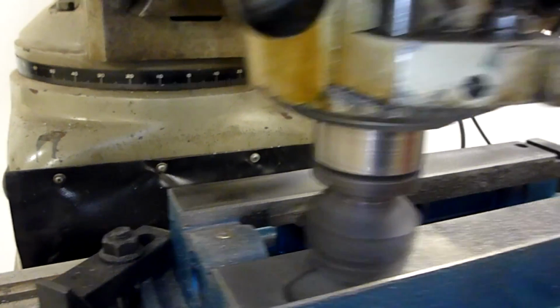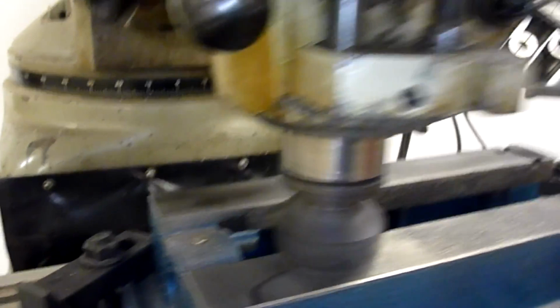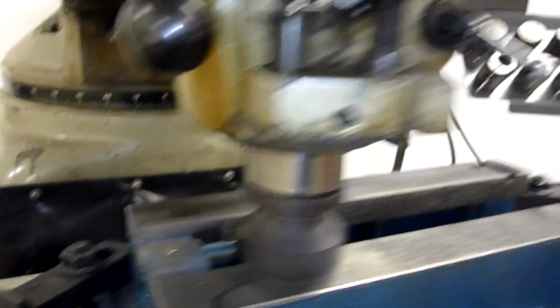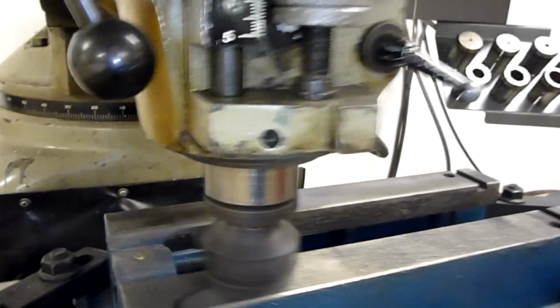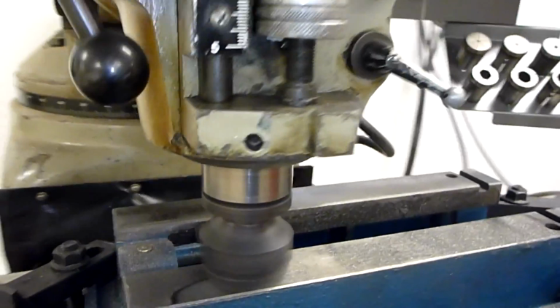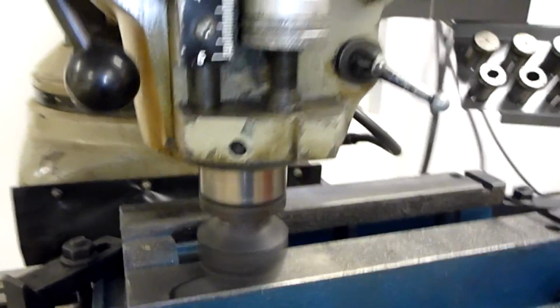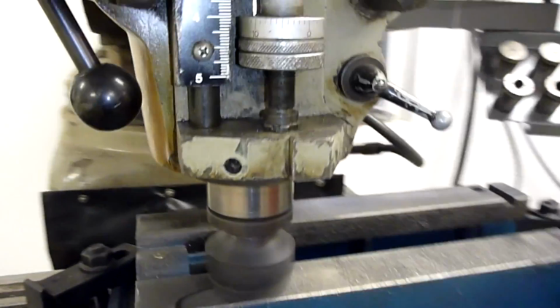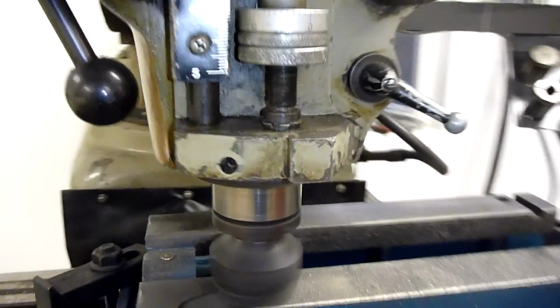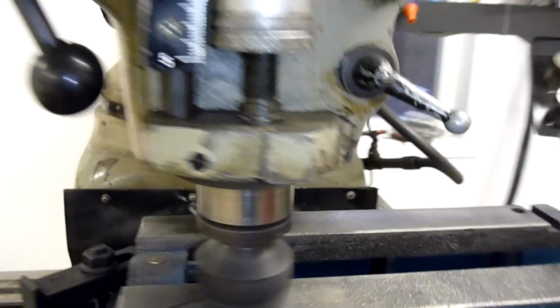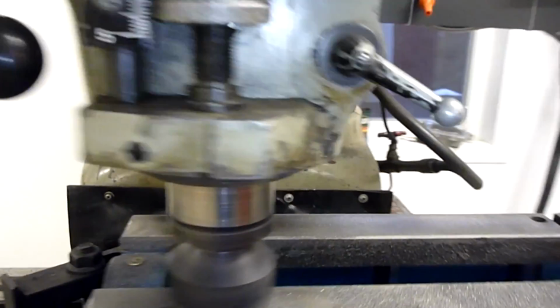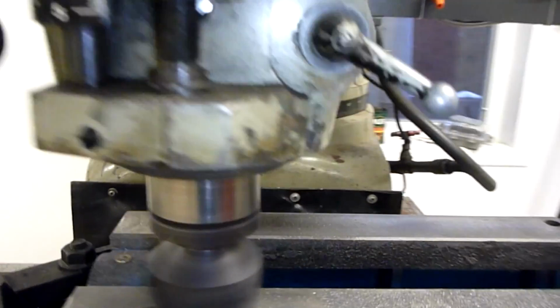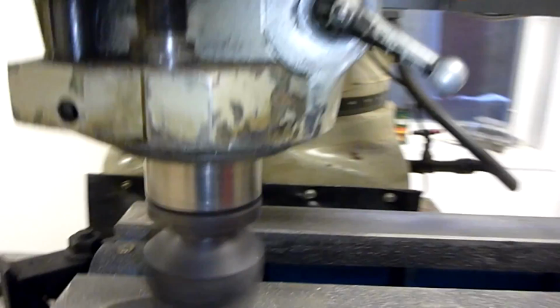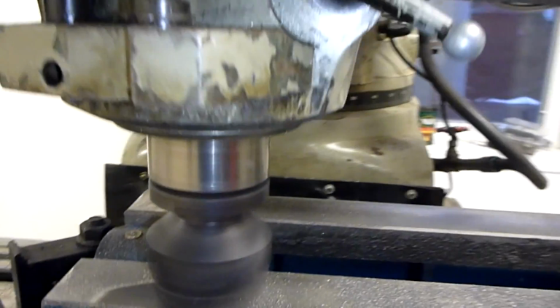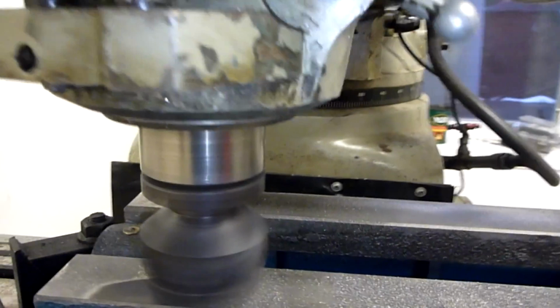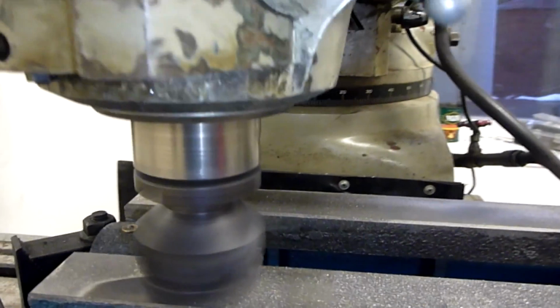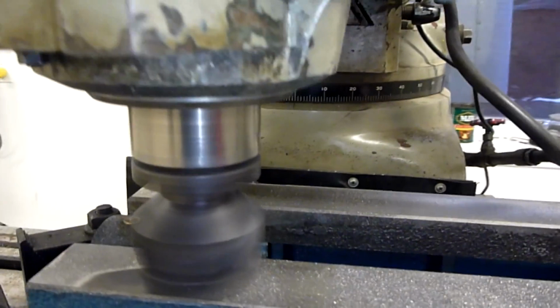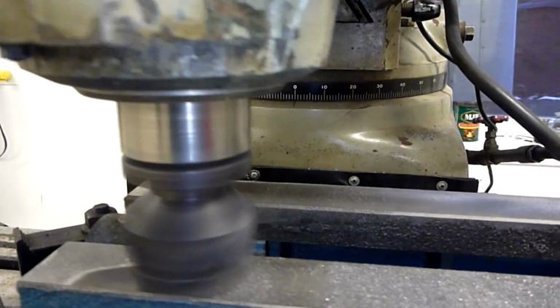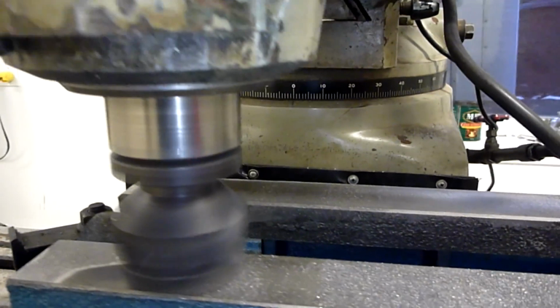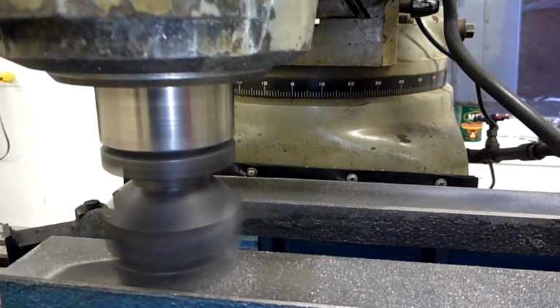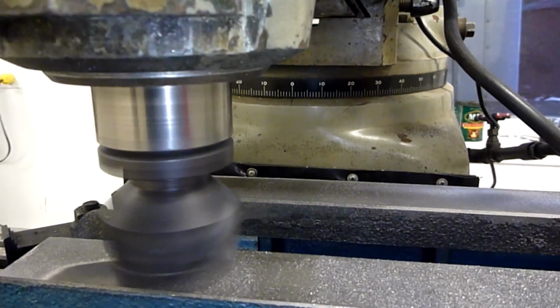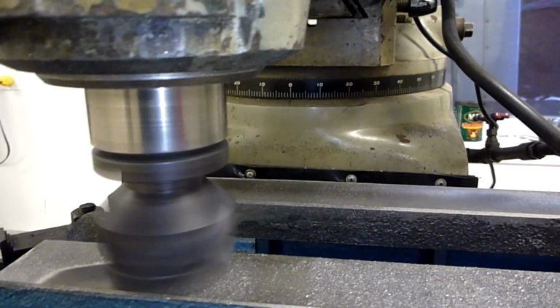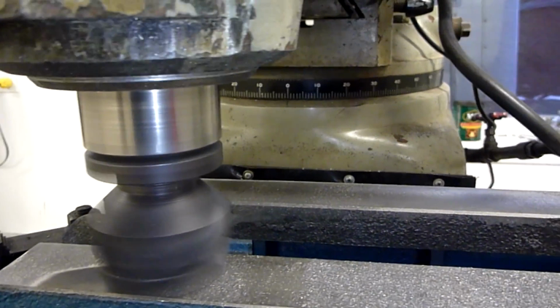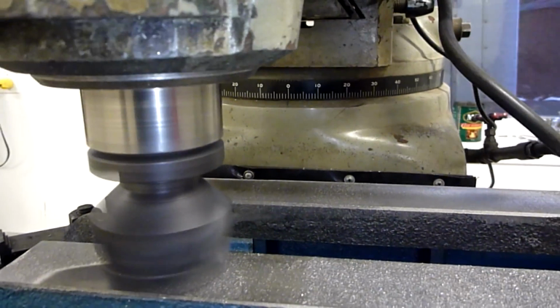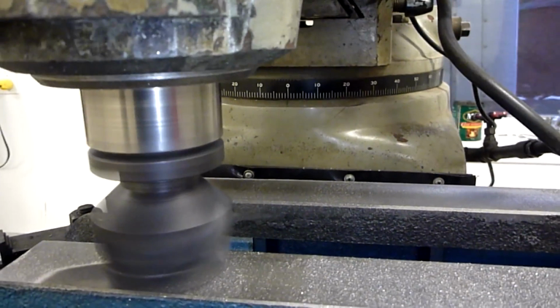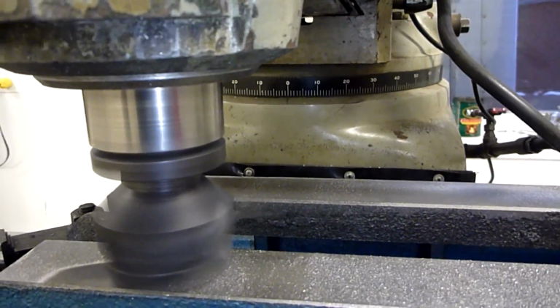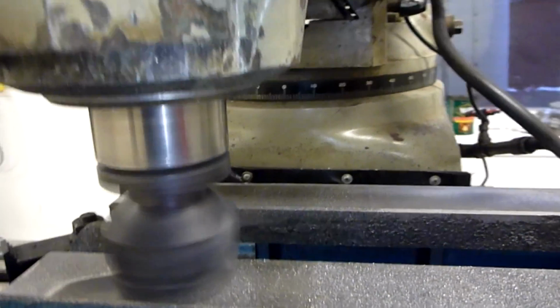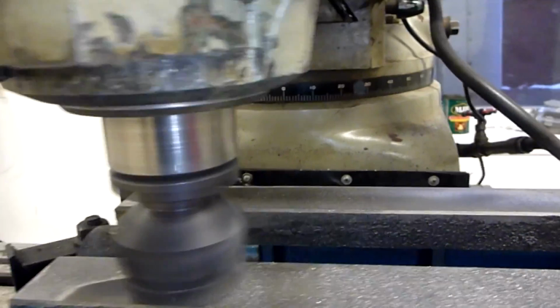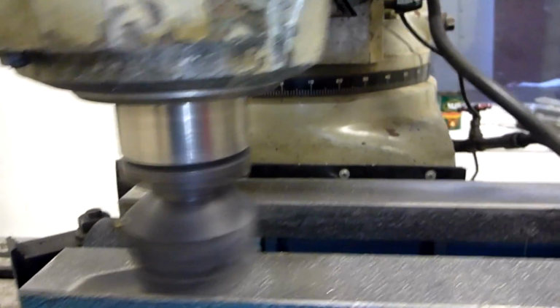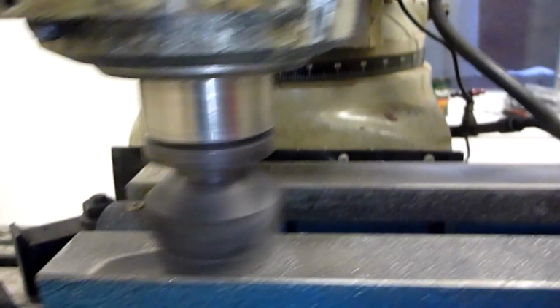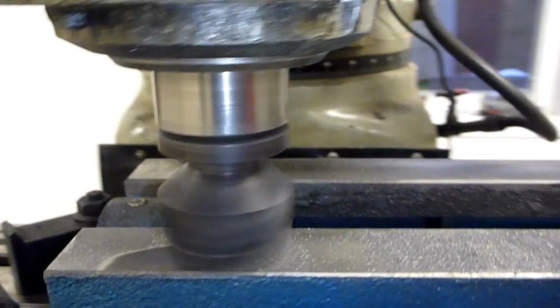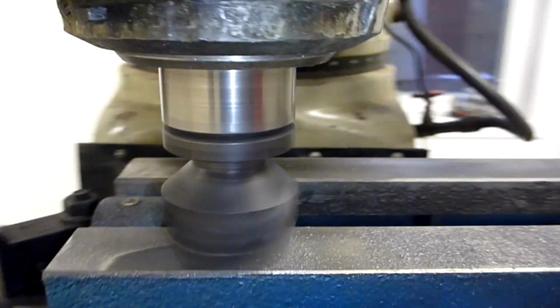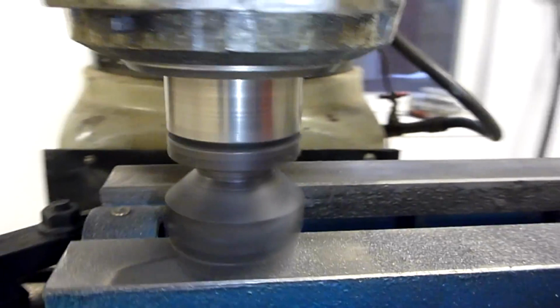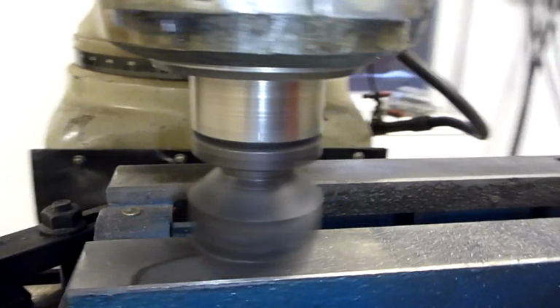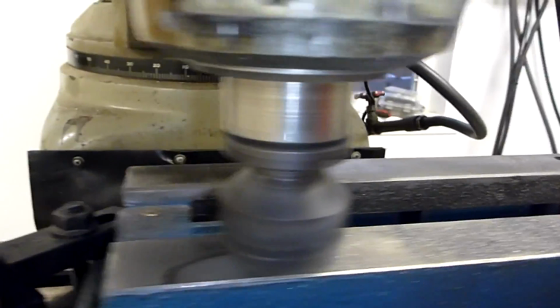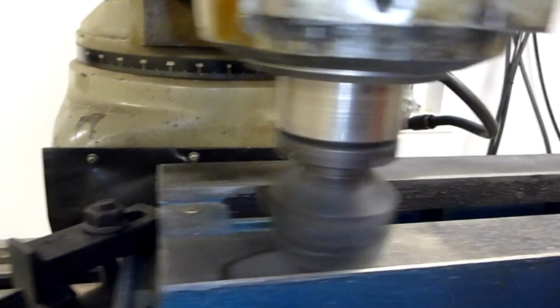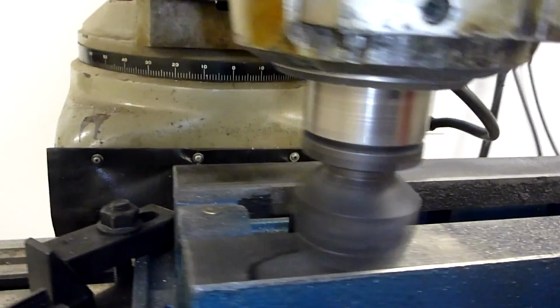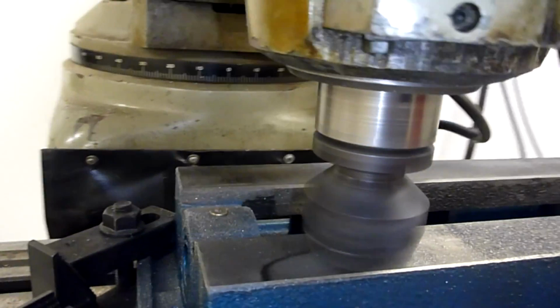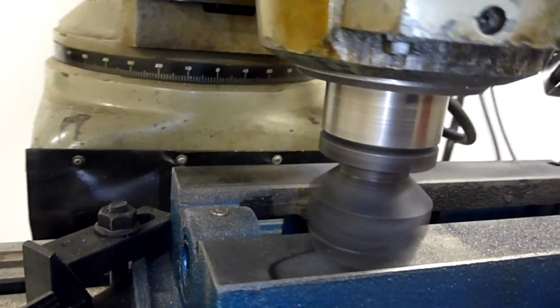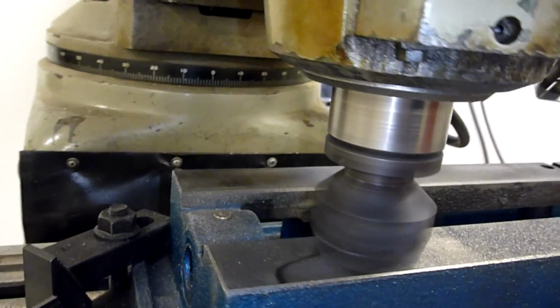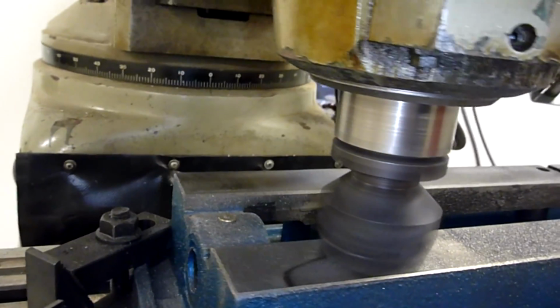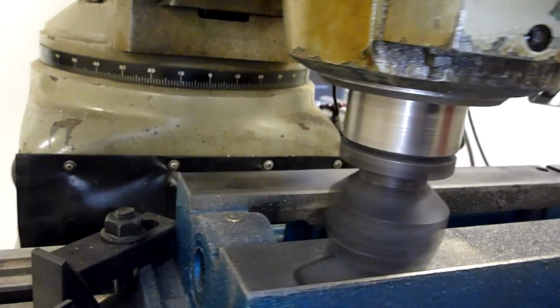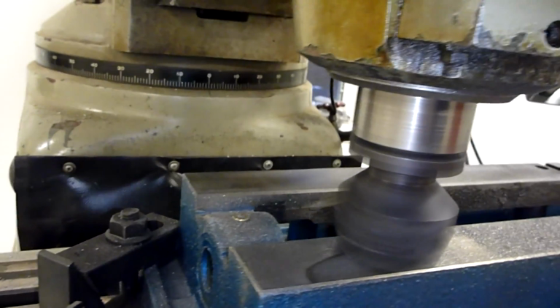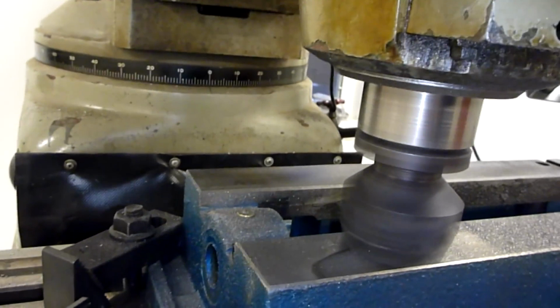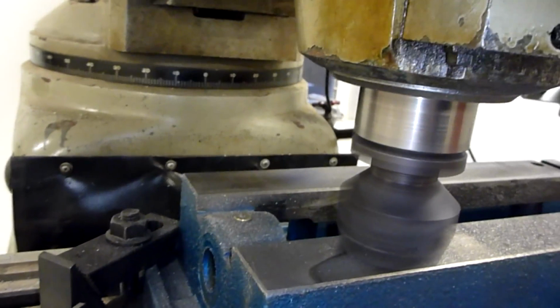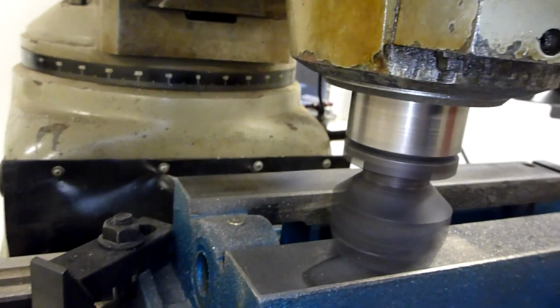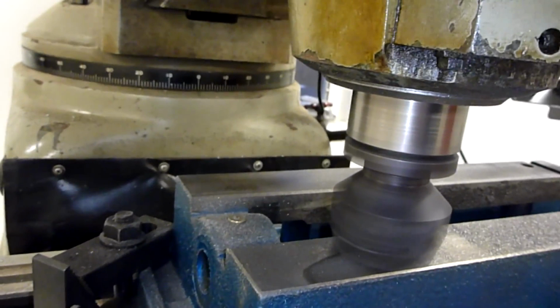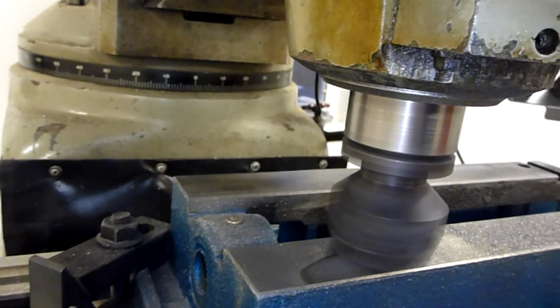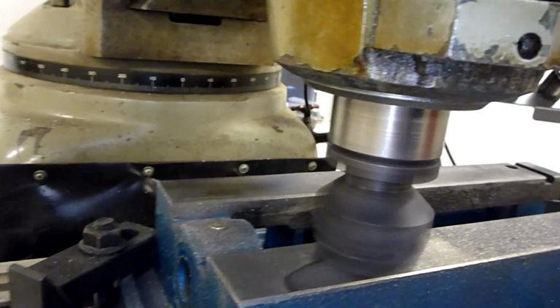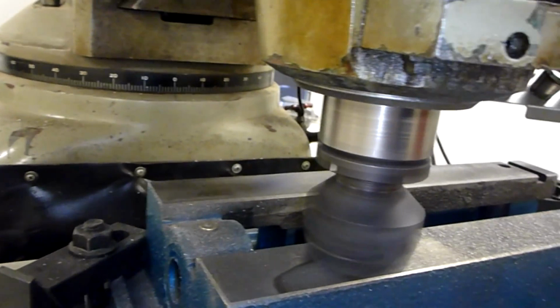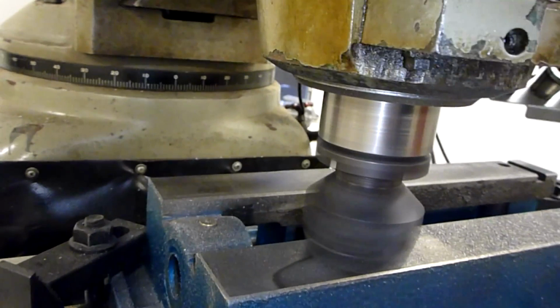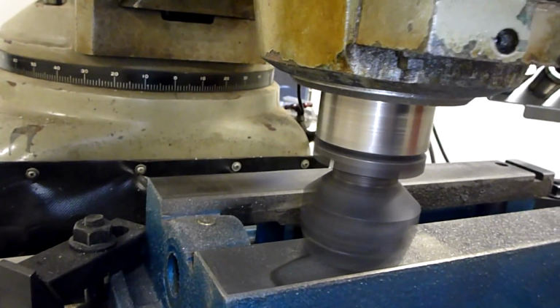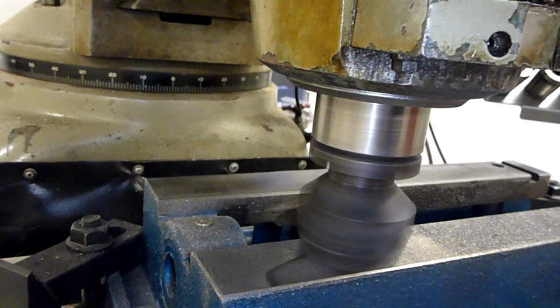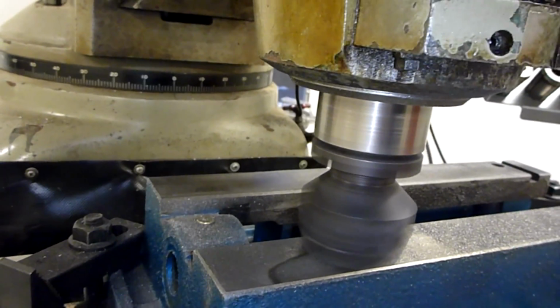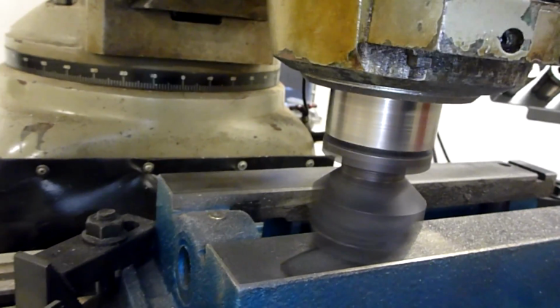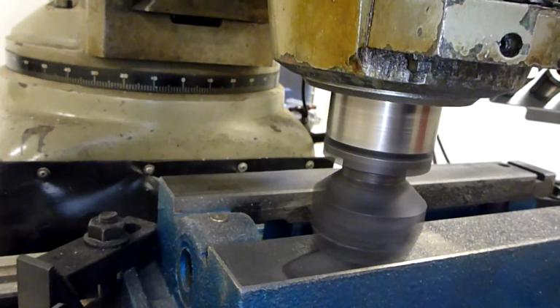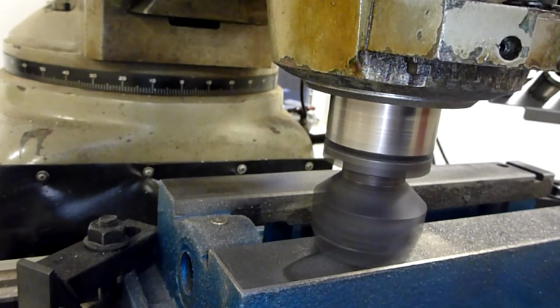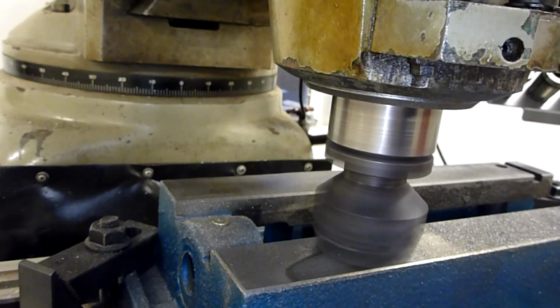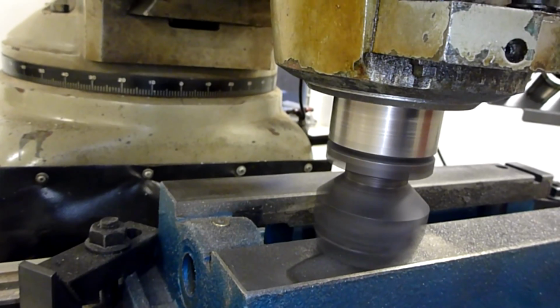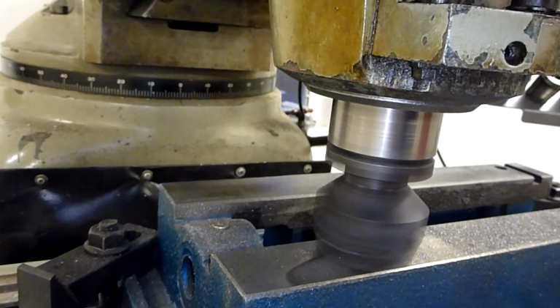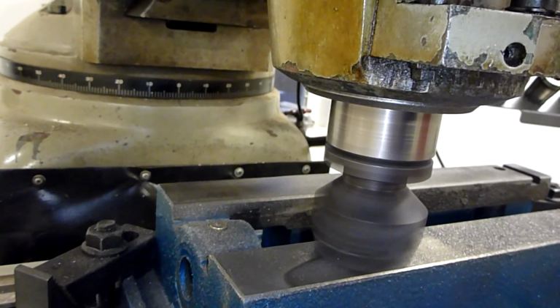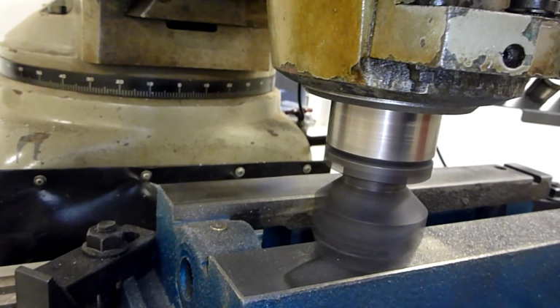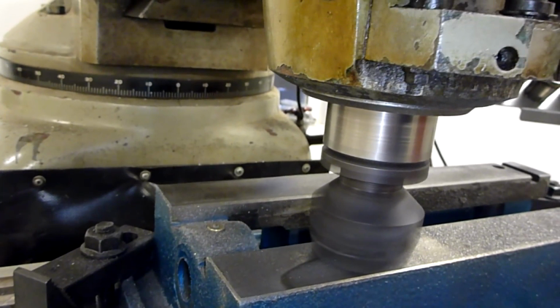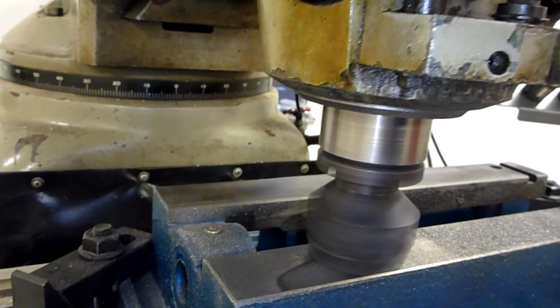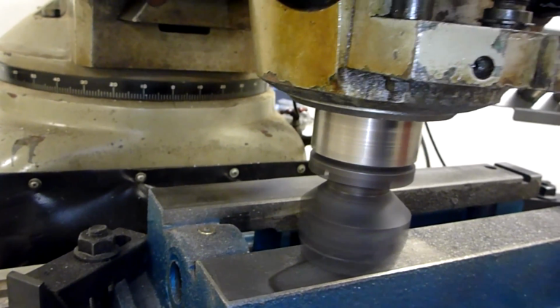It looks like we're taking off about 10 thou on the high side and not even touching on the low. So we're going to have to make a few passes here.